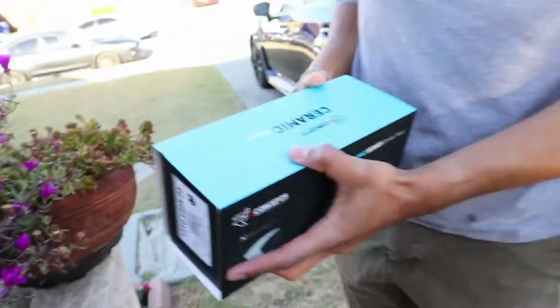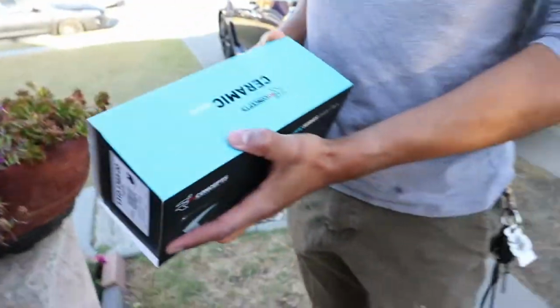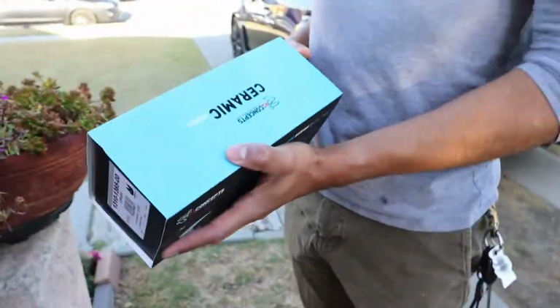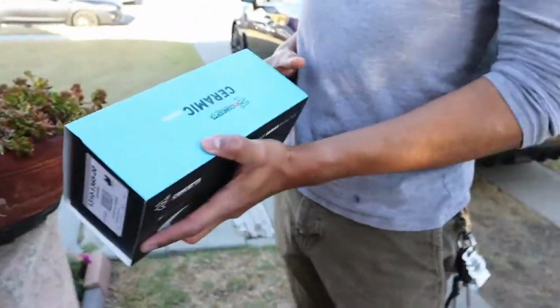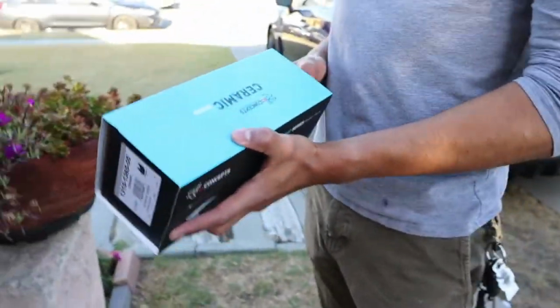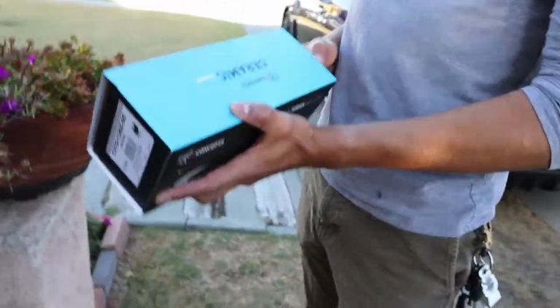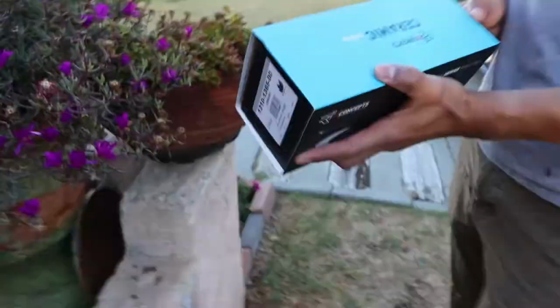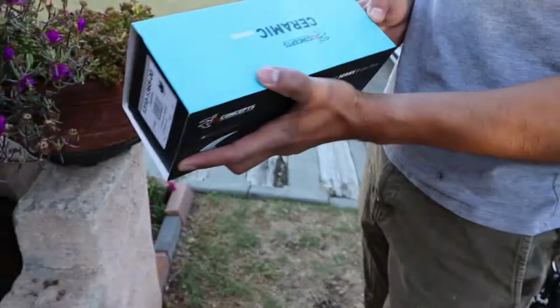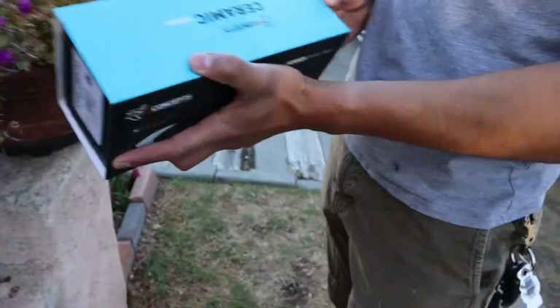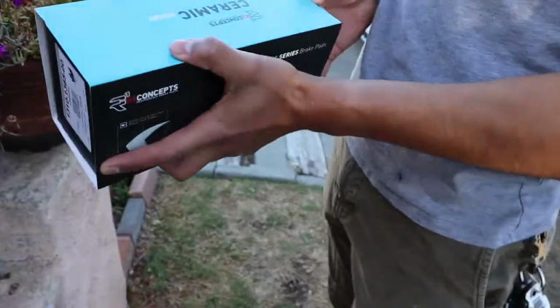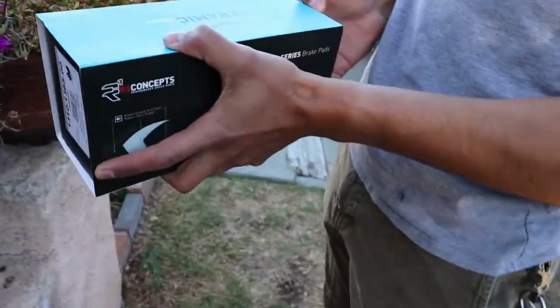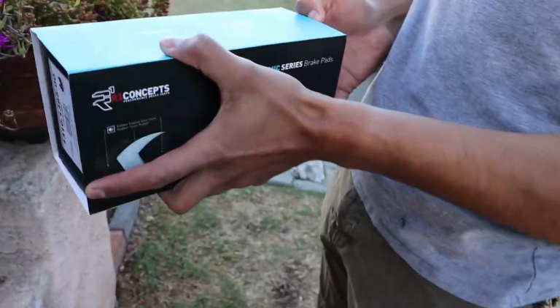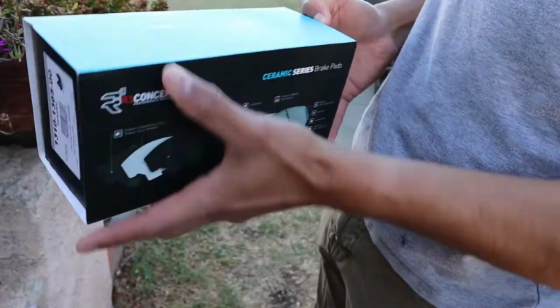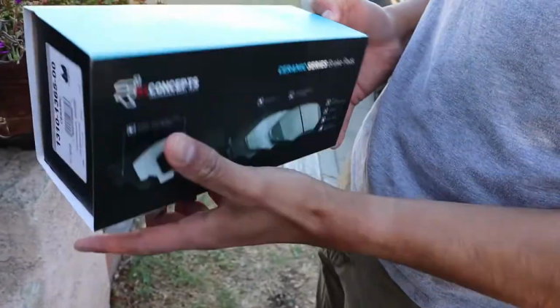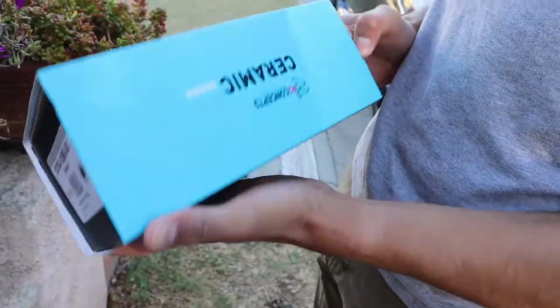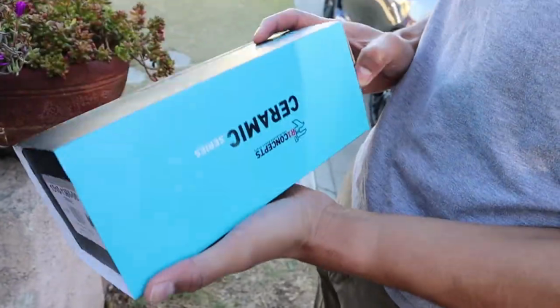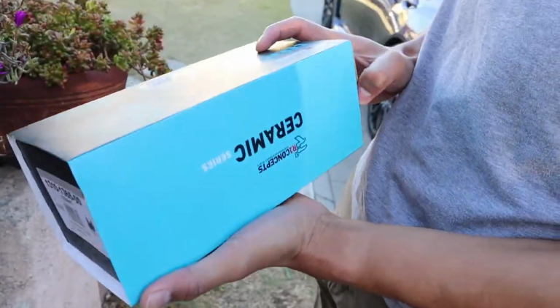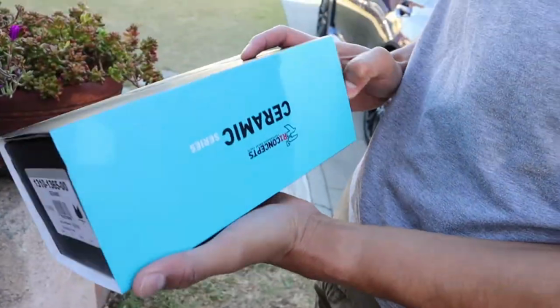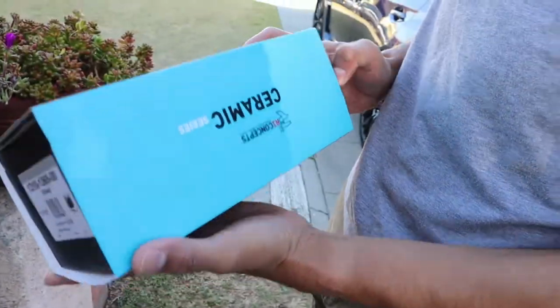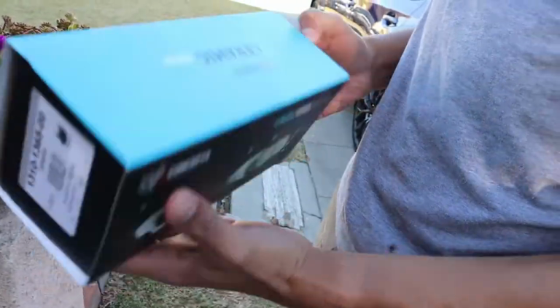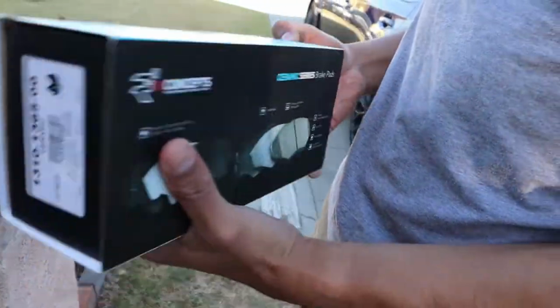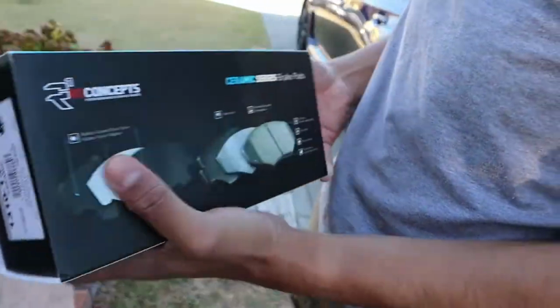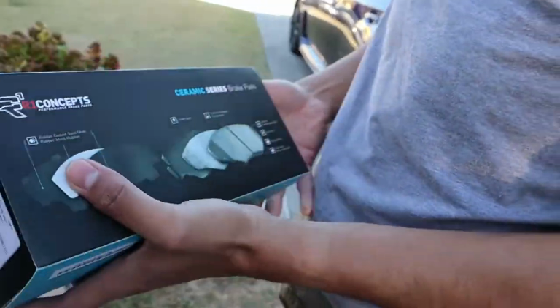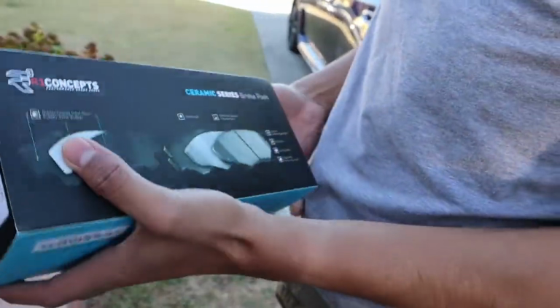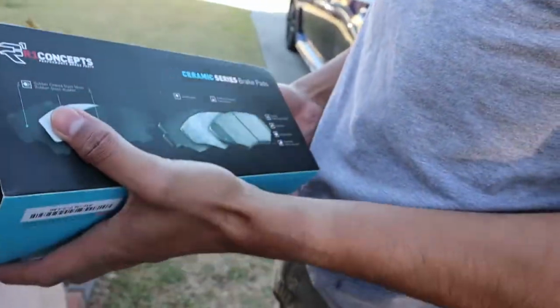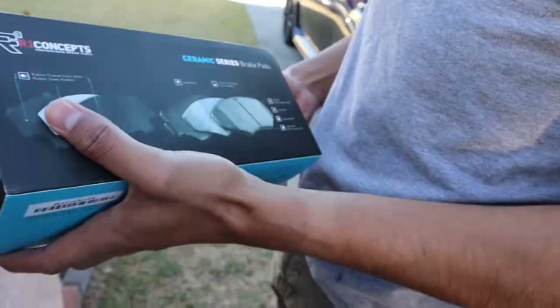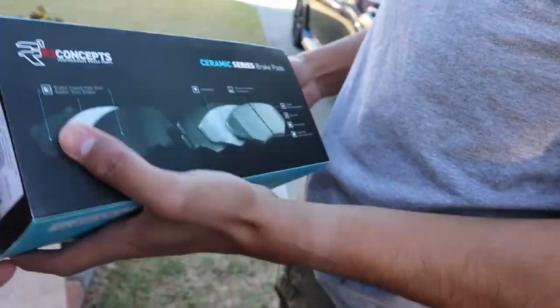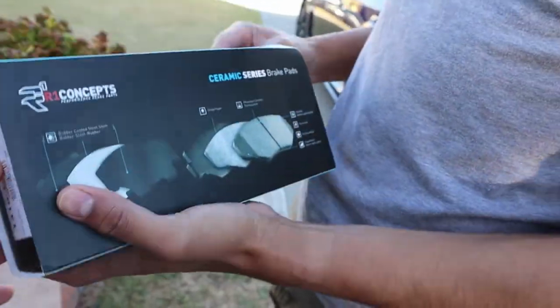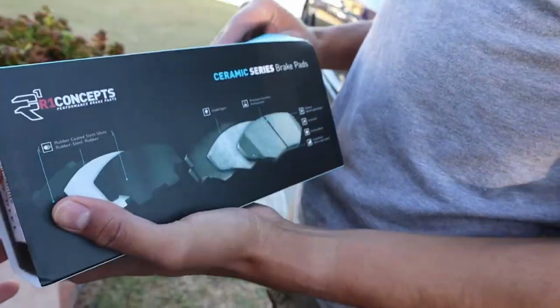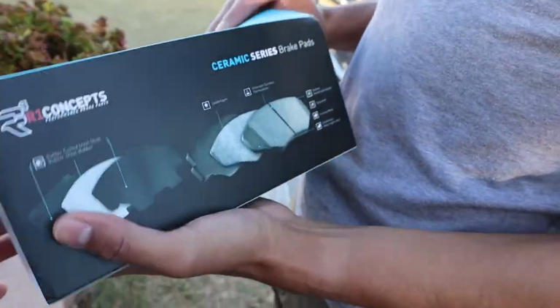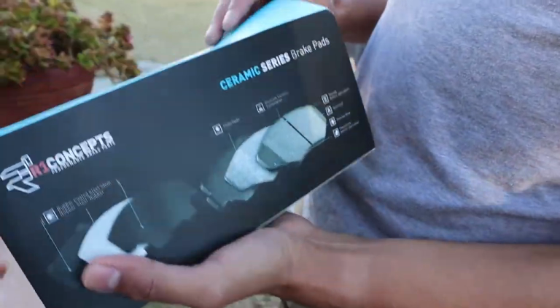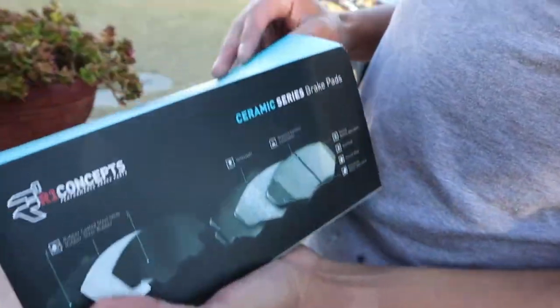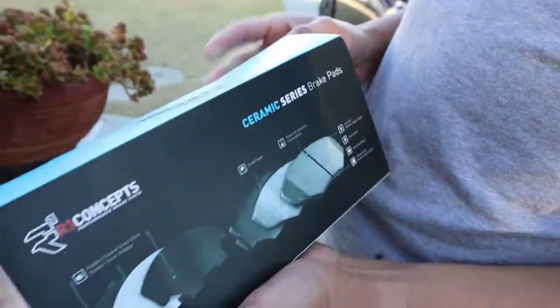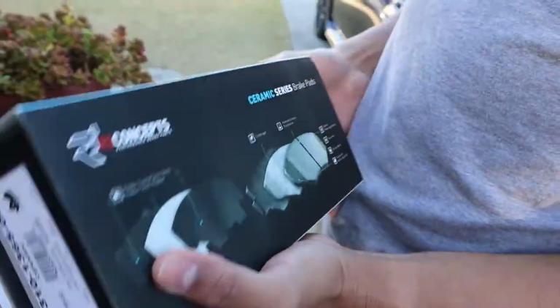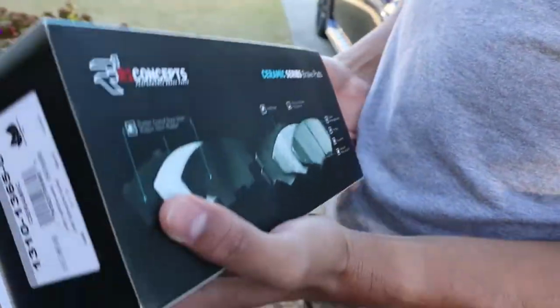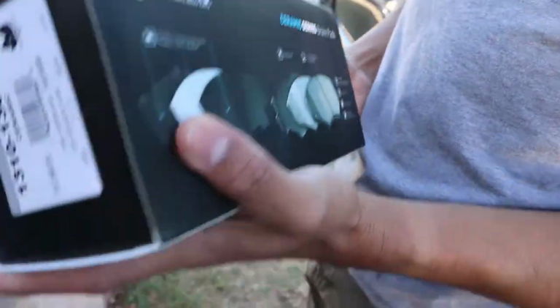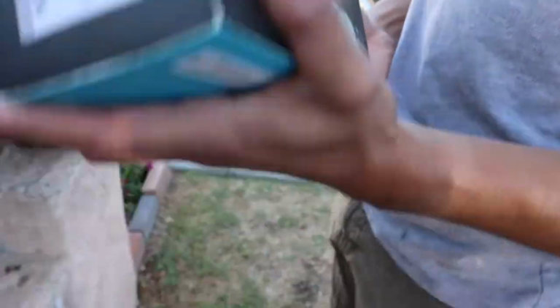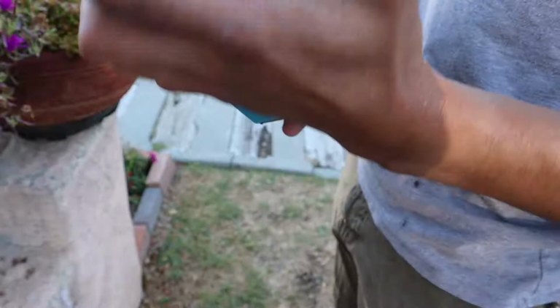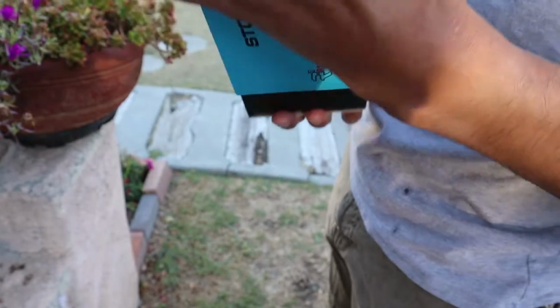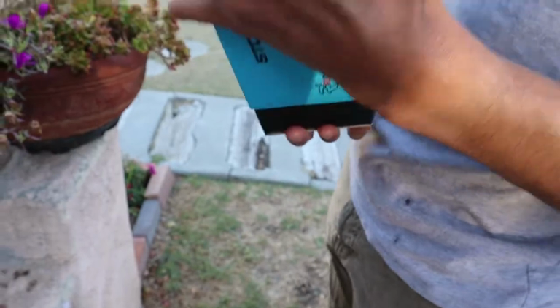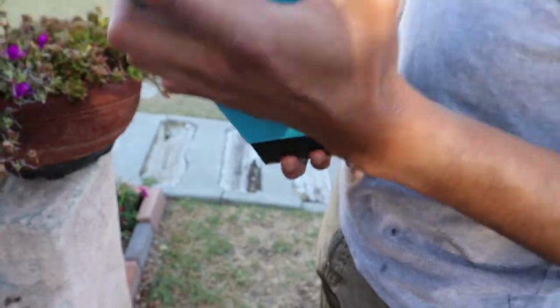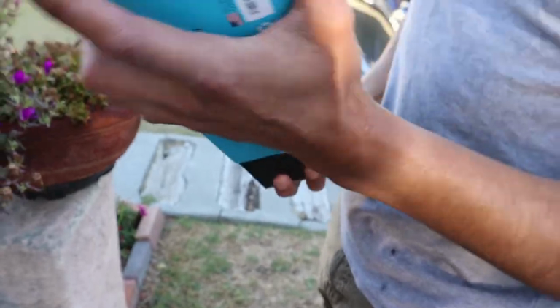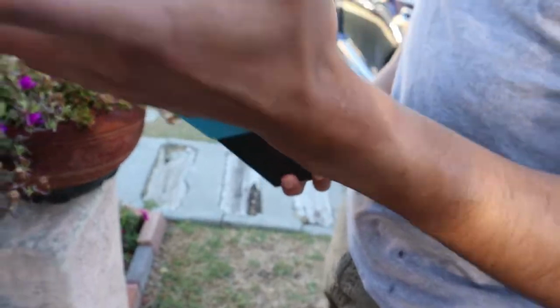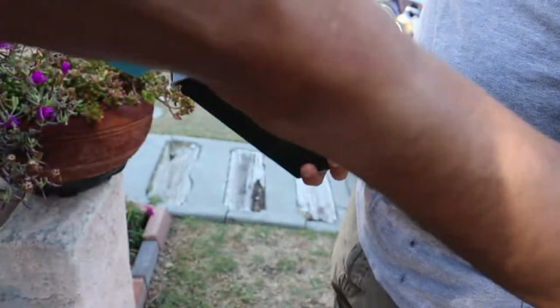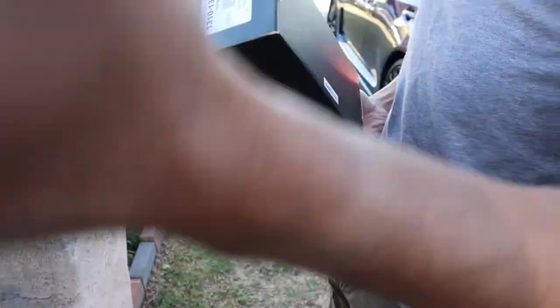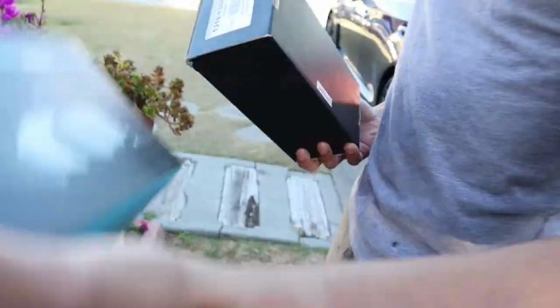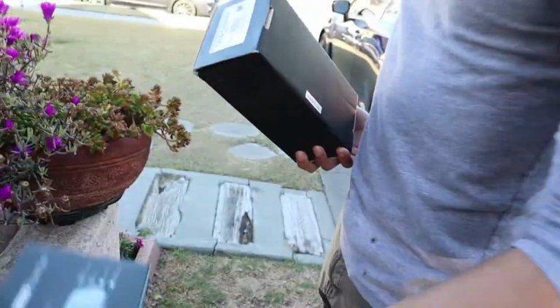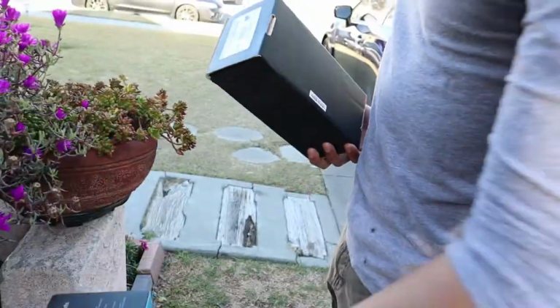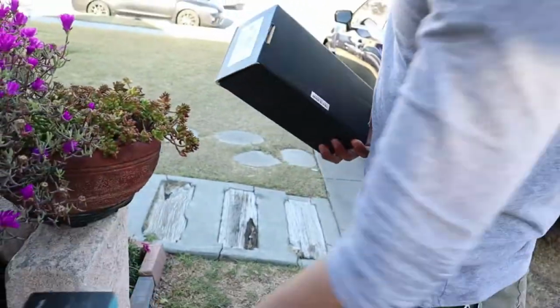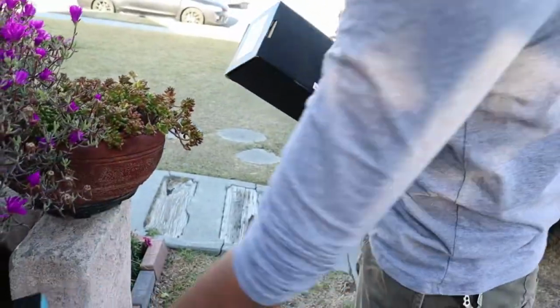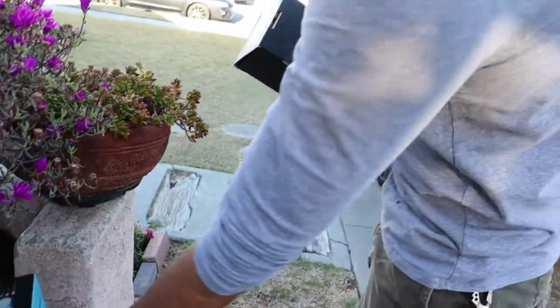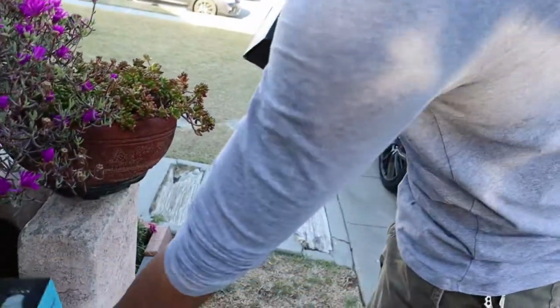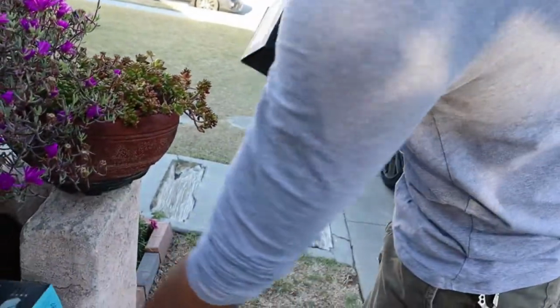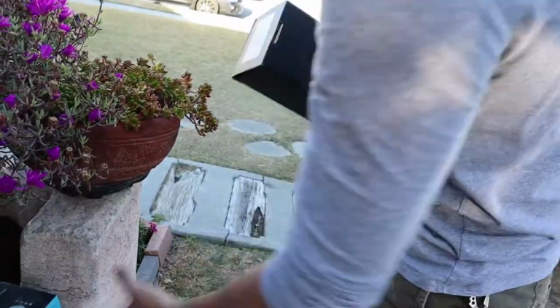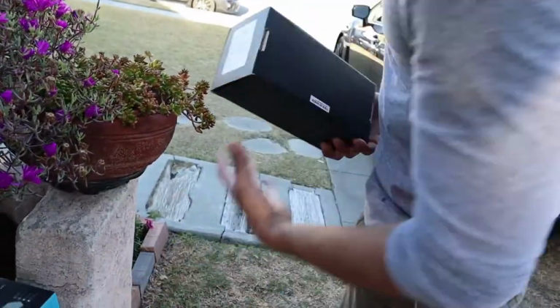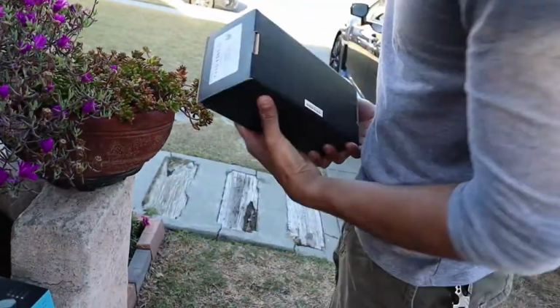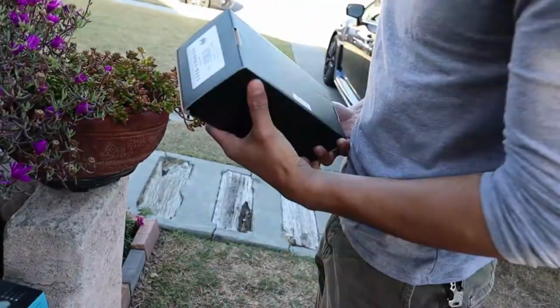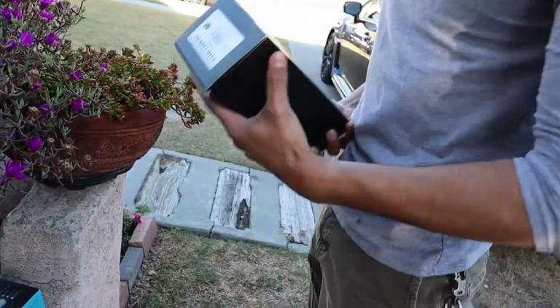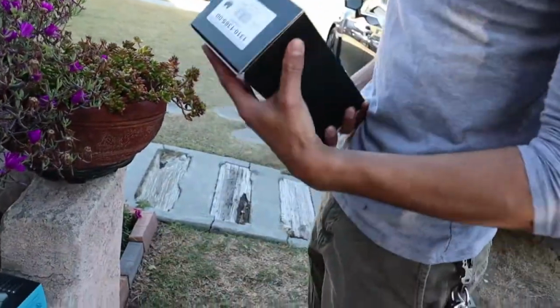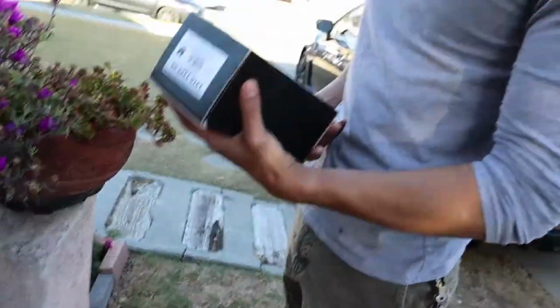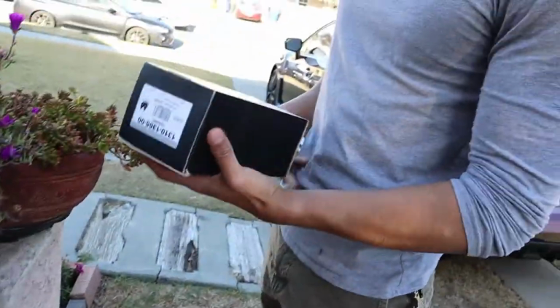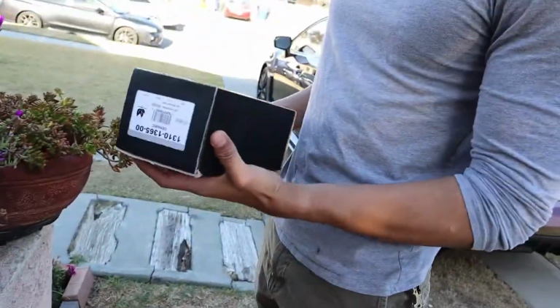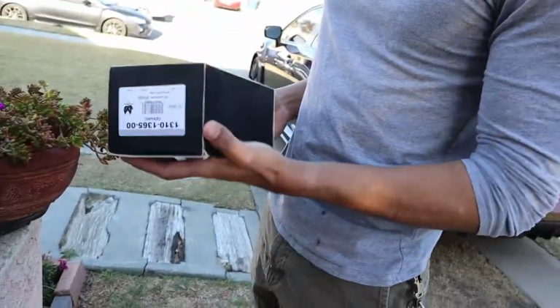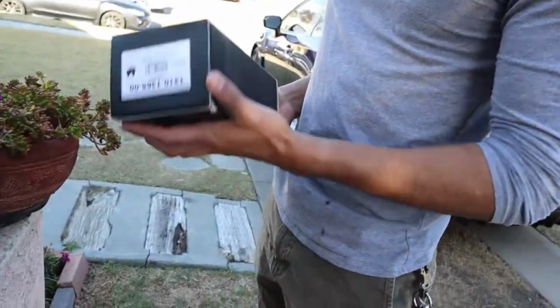Yeah, these are the front ones. You changing both? Yeah, I'm changing both. I mean I got both of them, might as well, right? They were pretty cheap honestly.